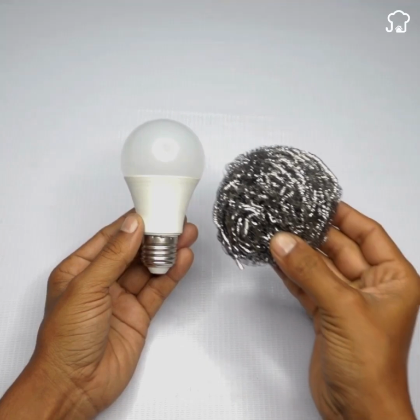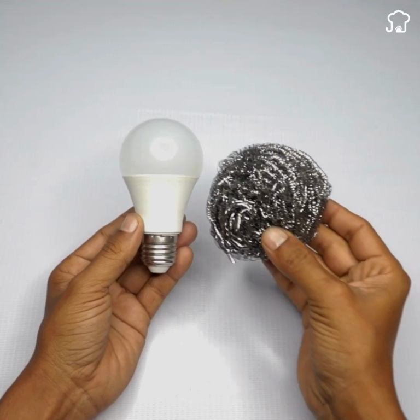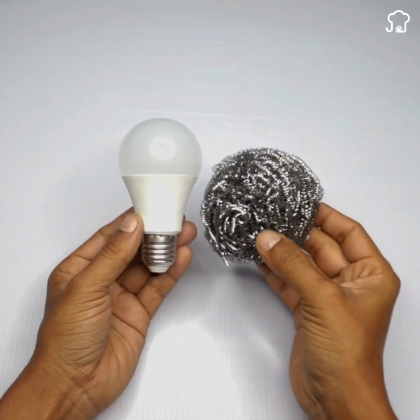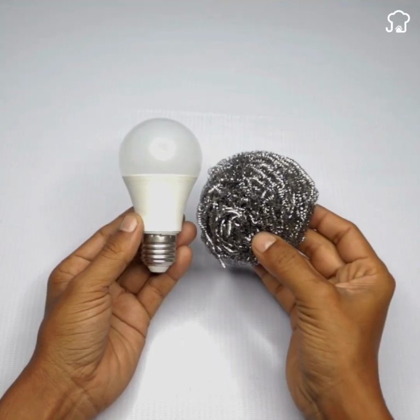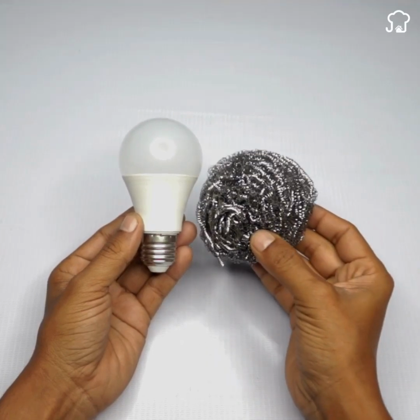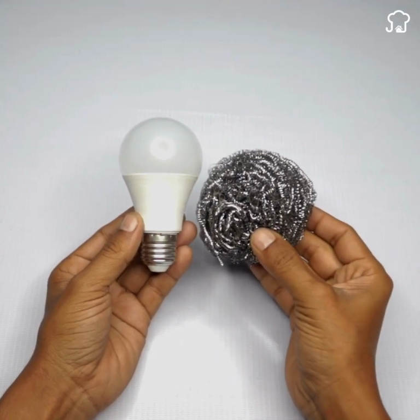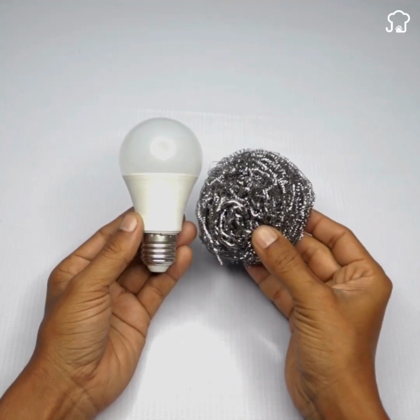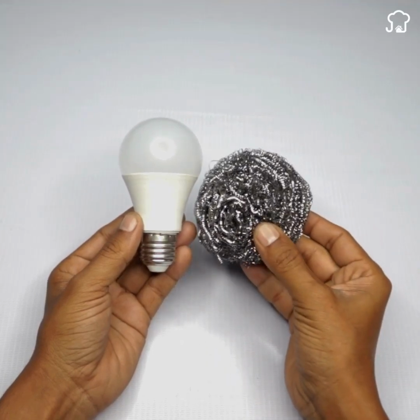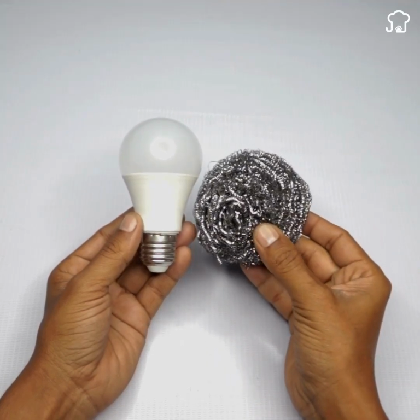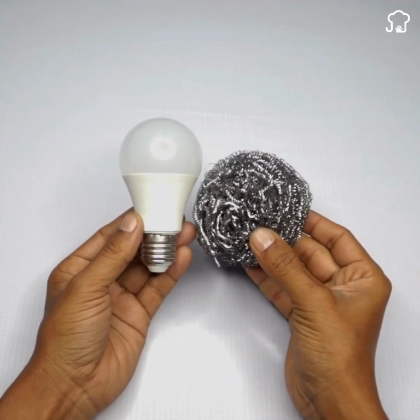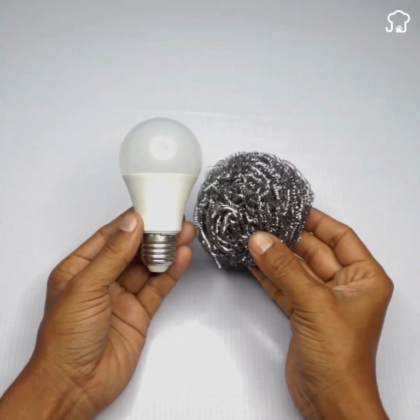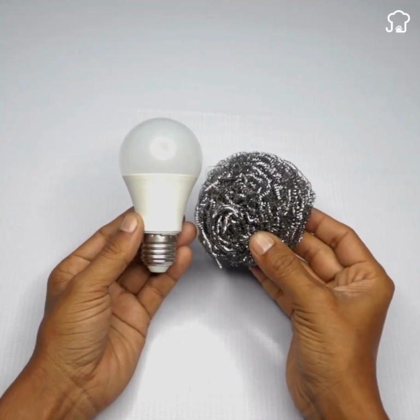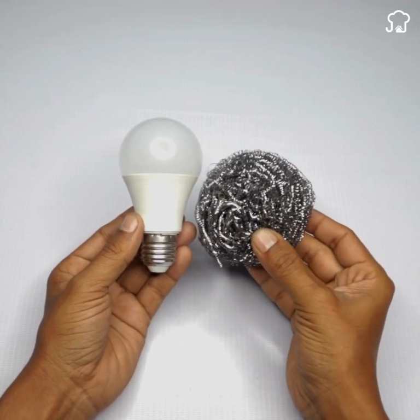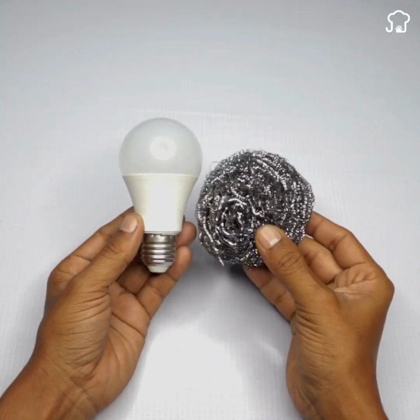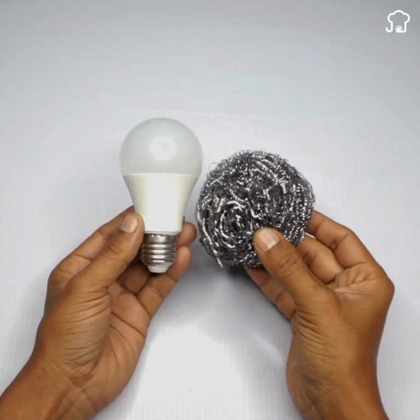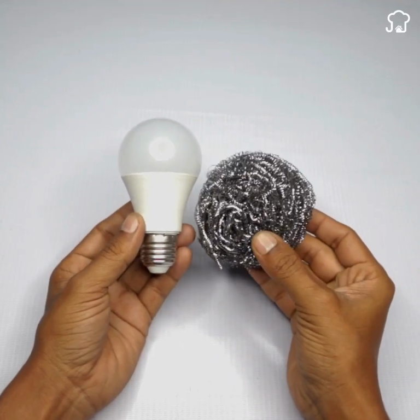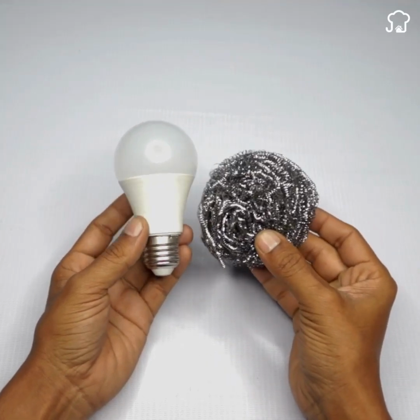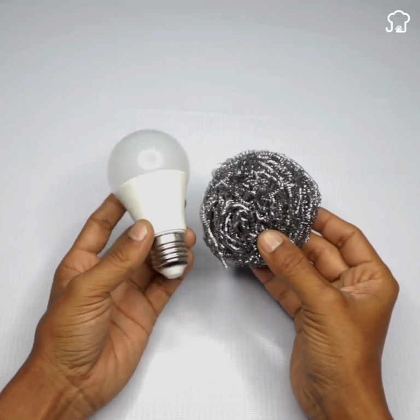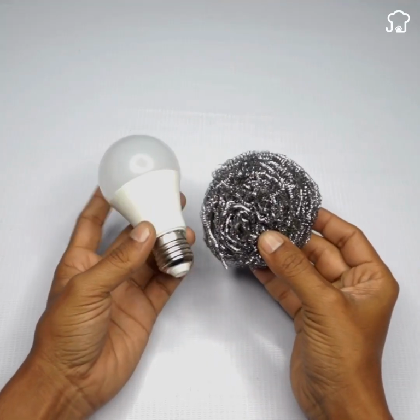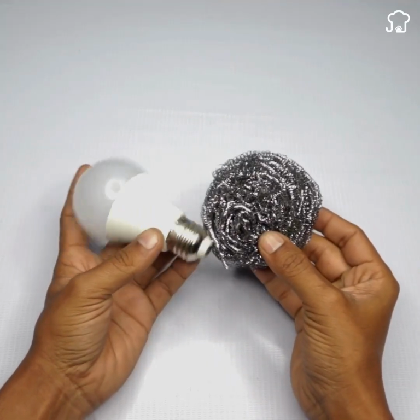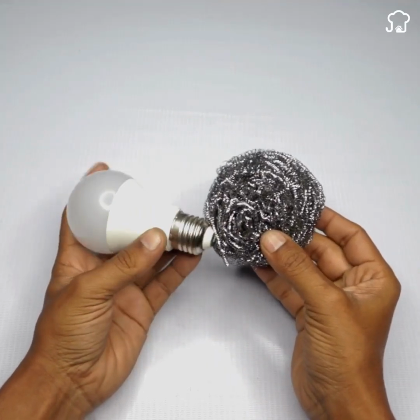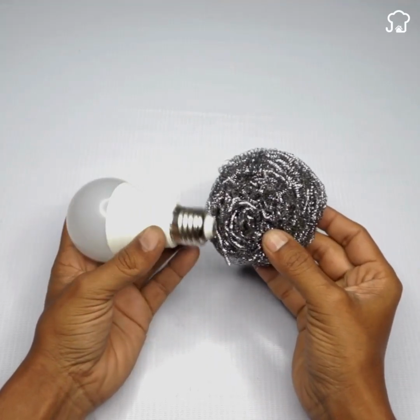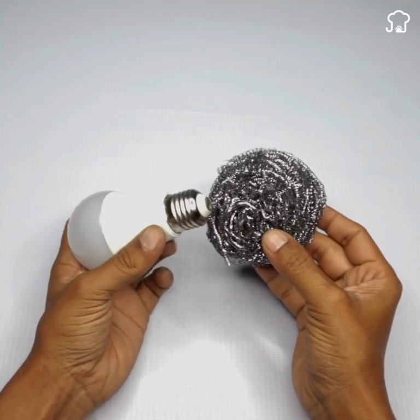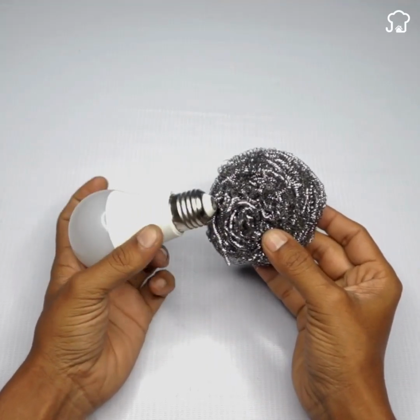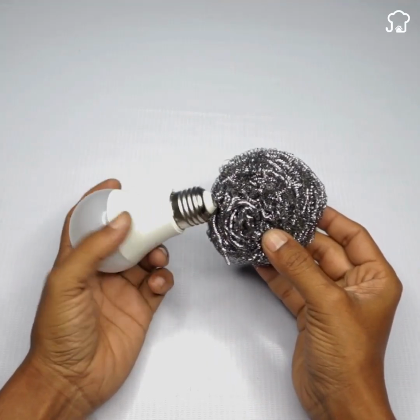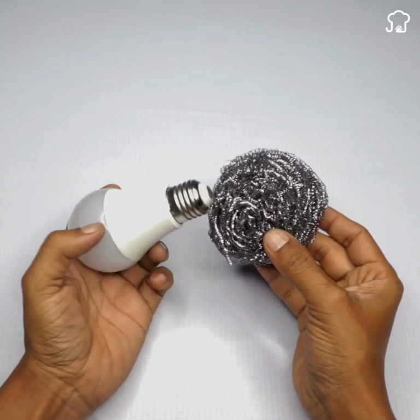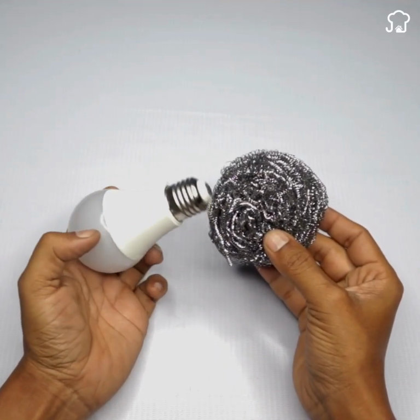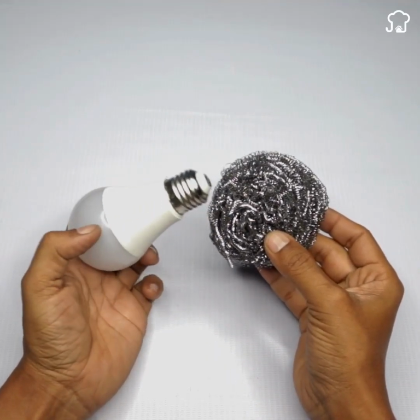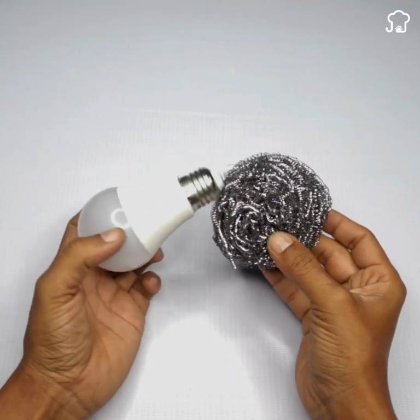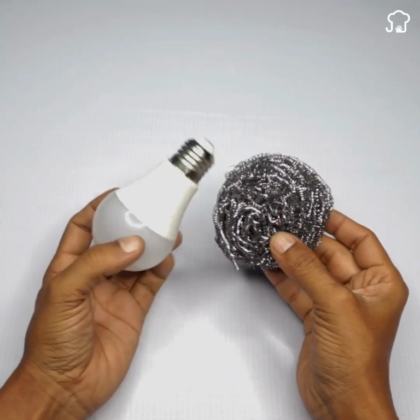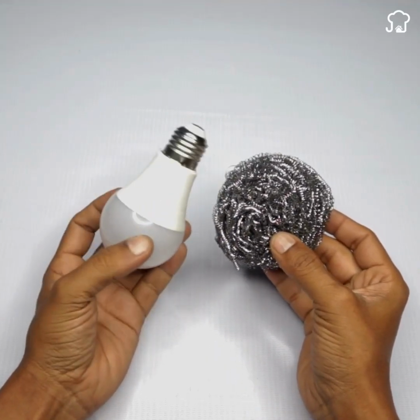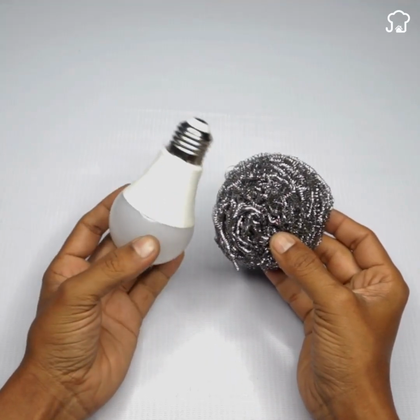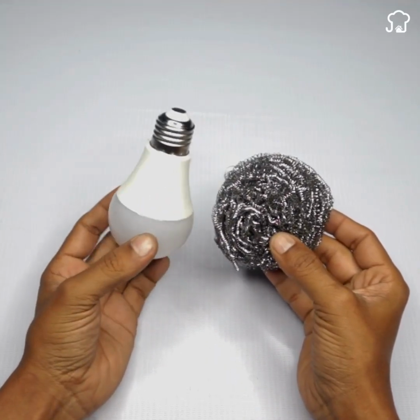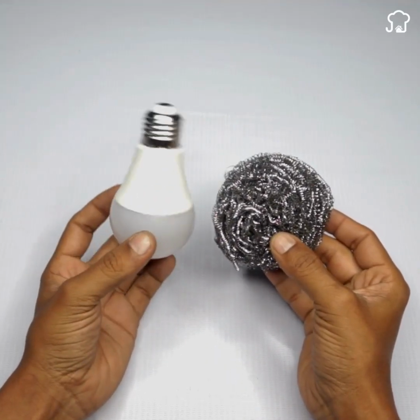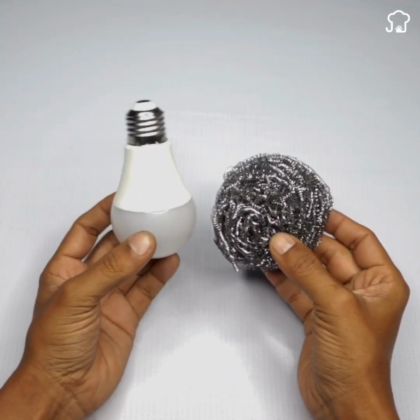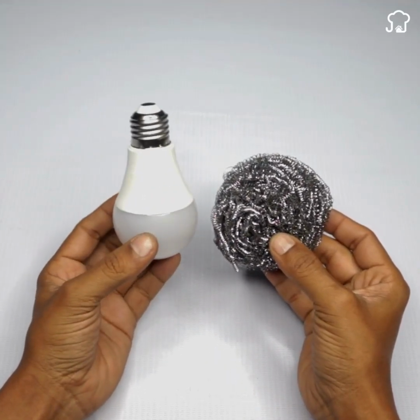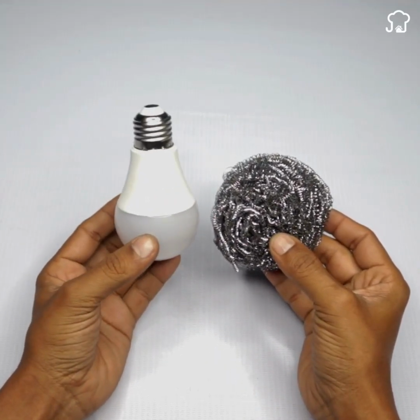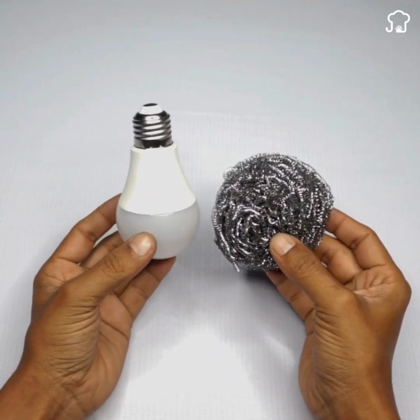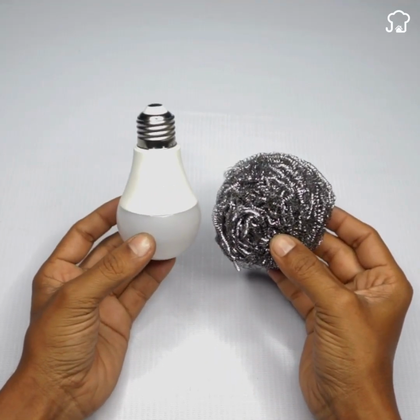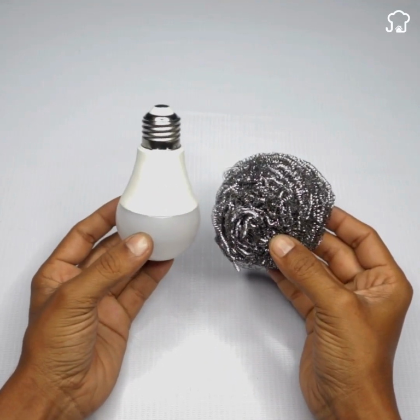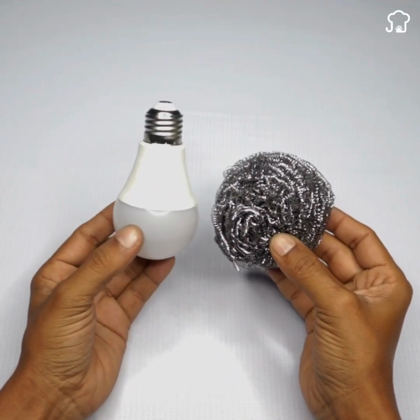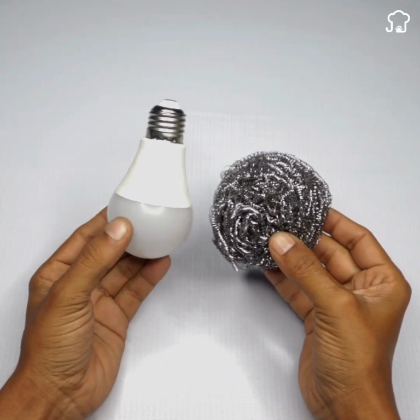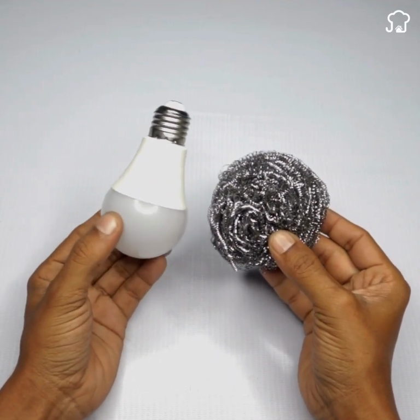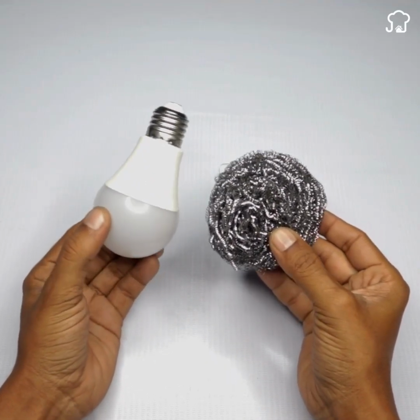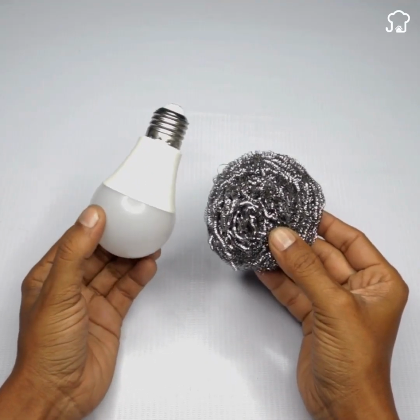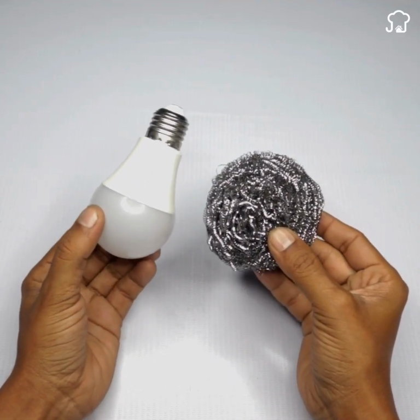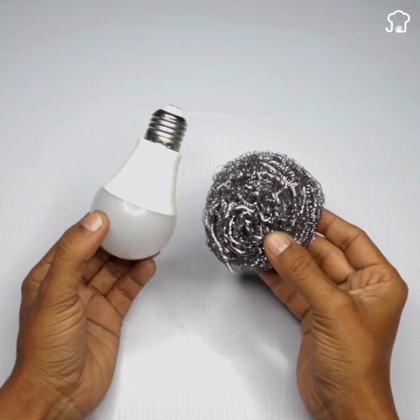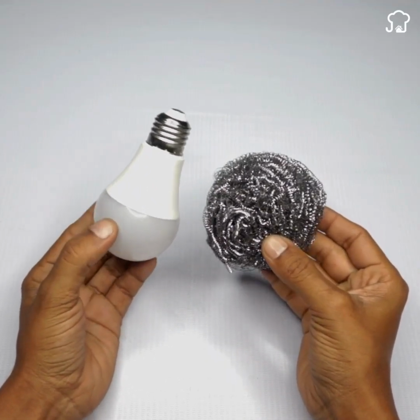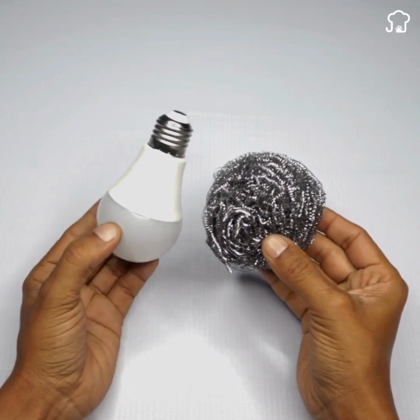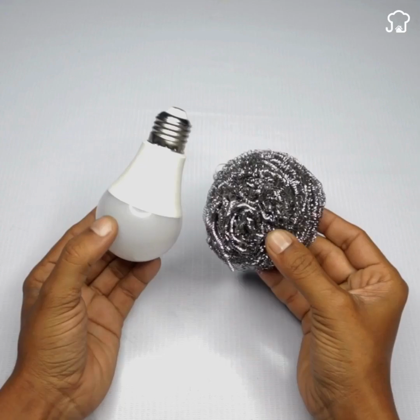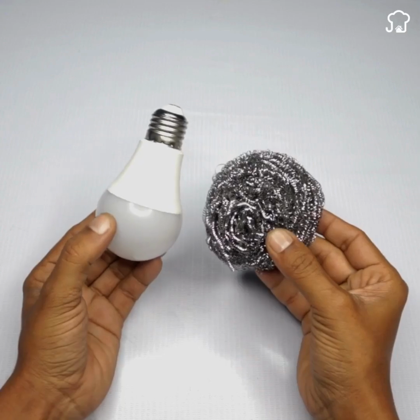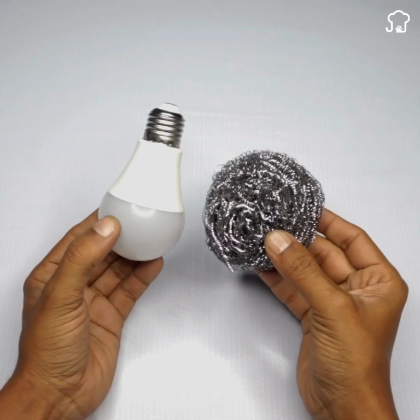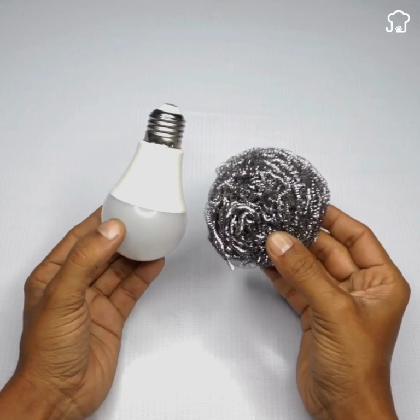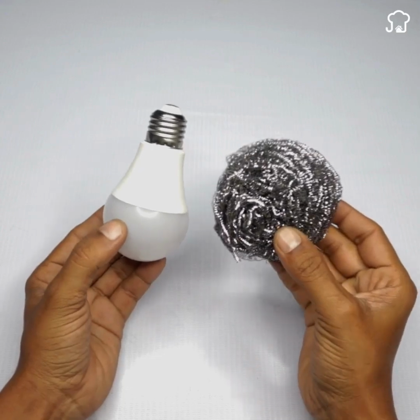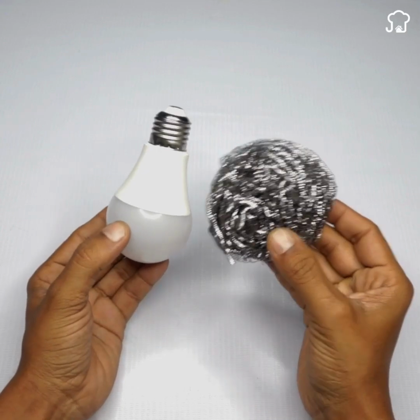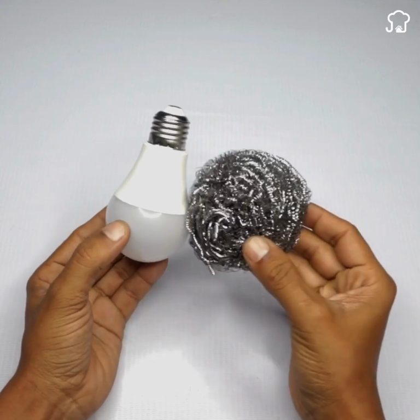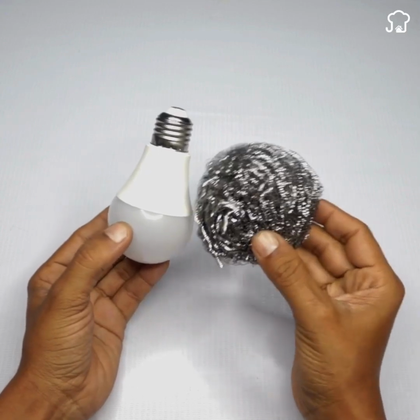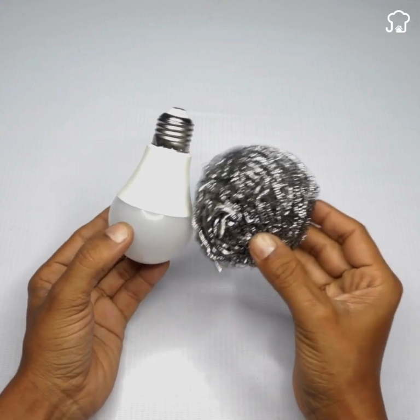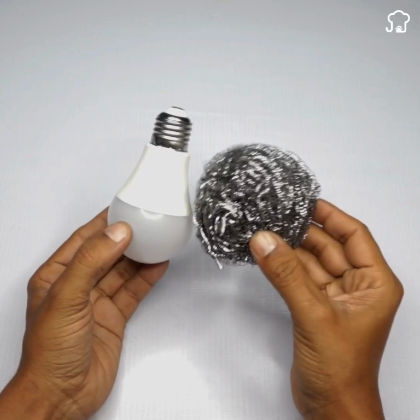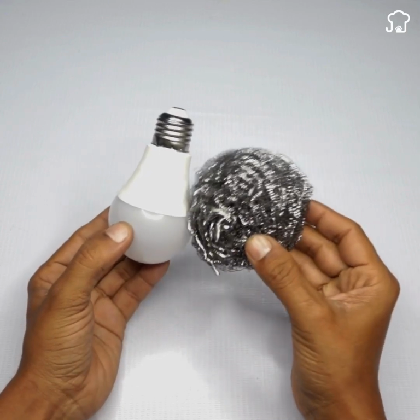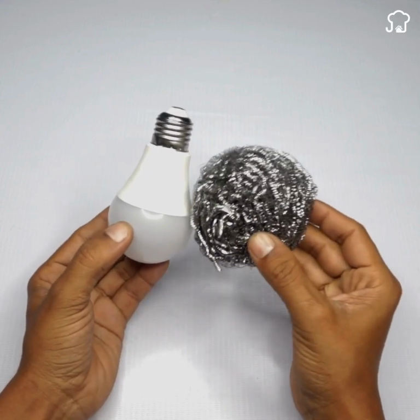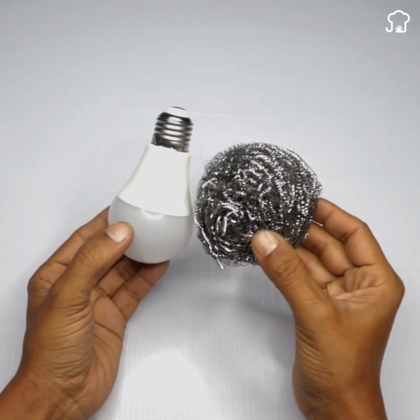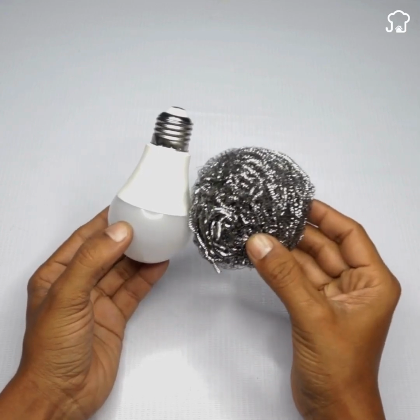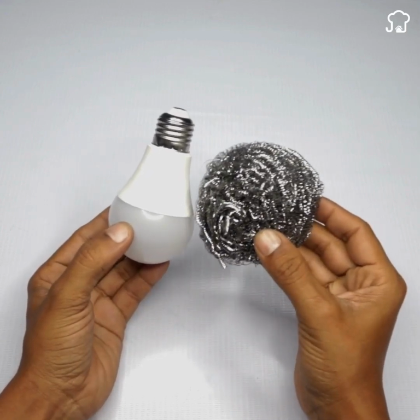Why didn't I think of this before? Lamp factories don't want you to know.